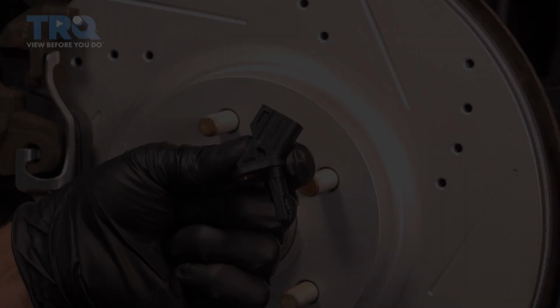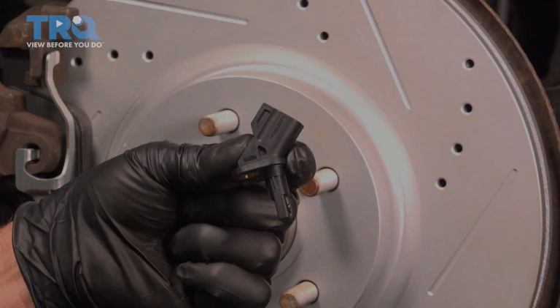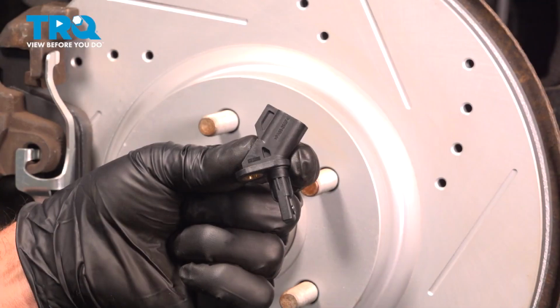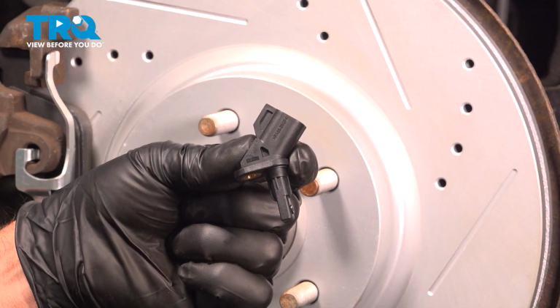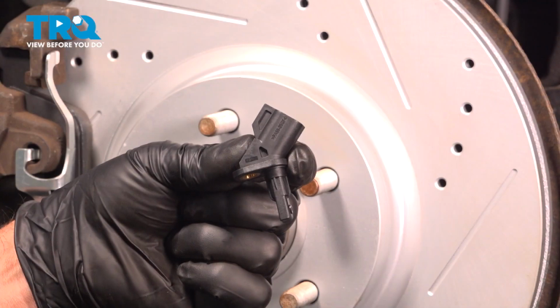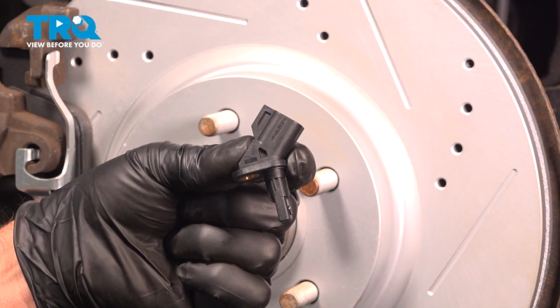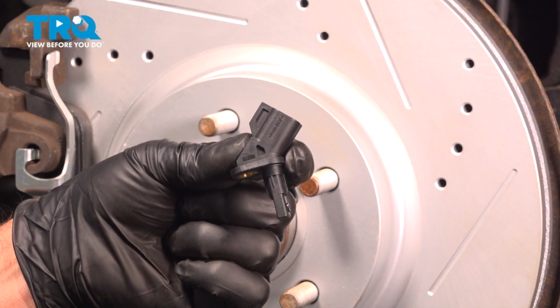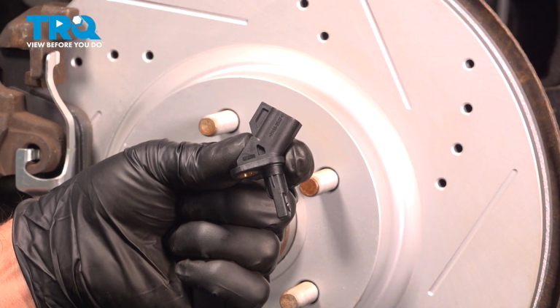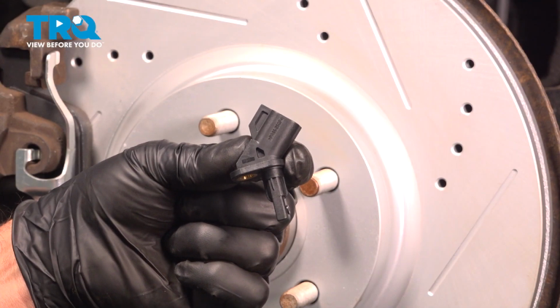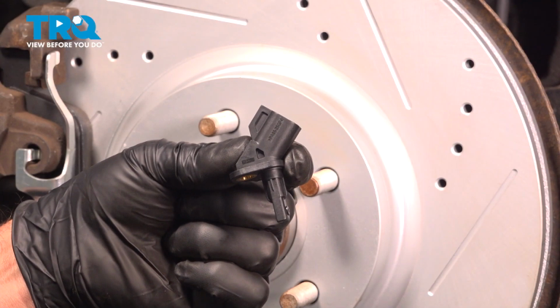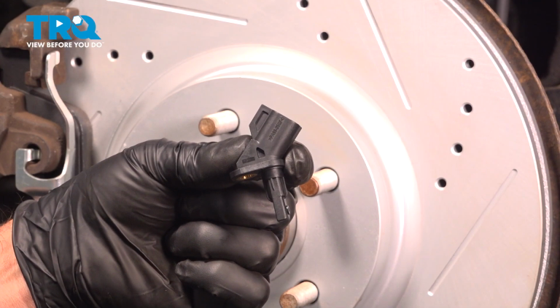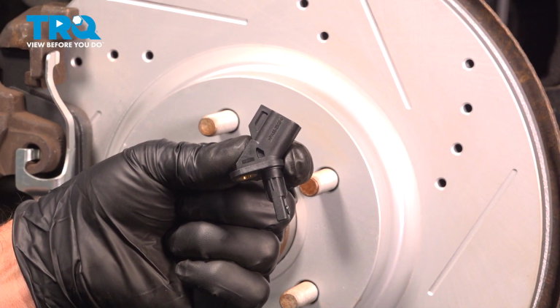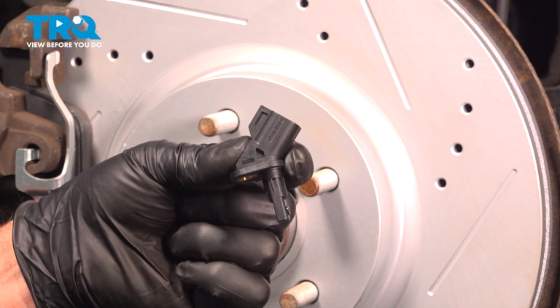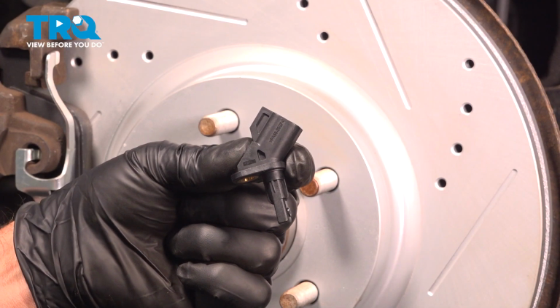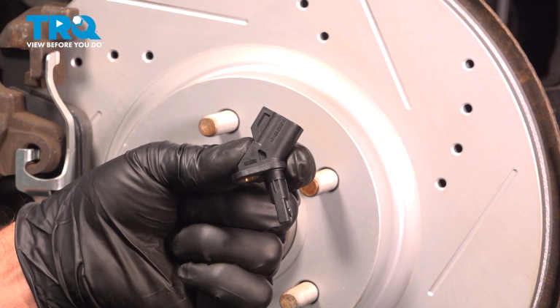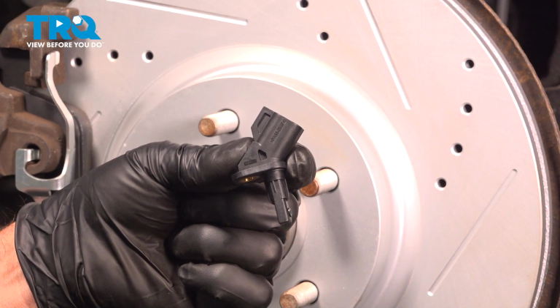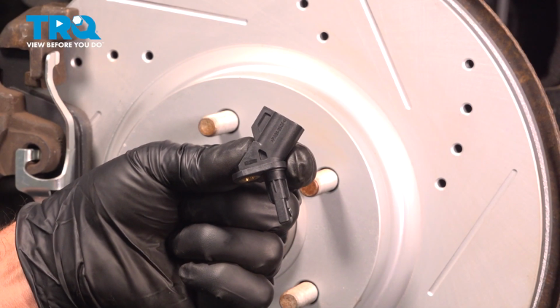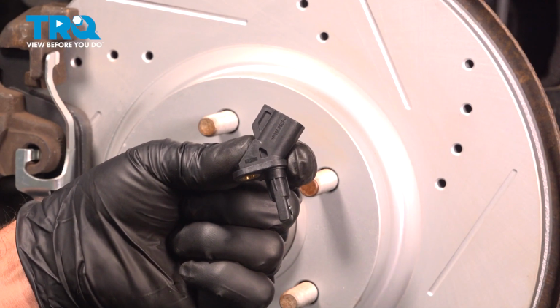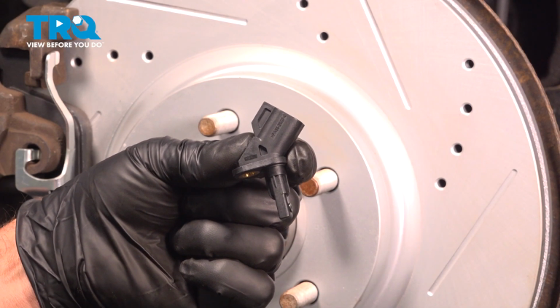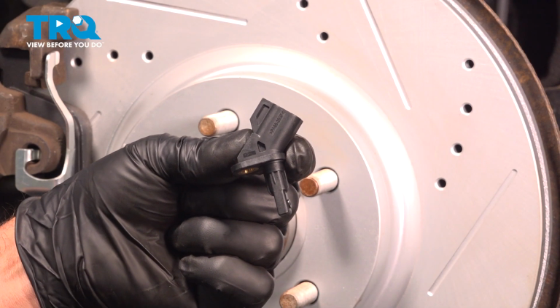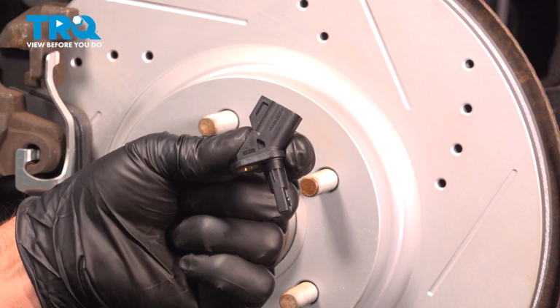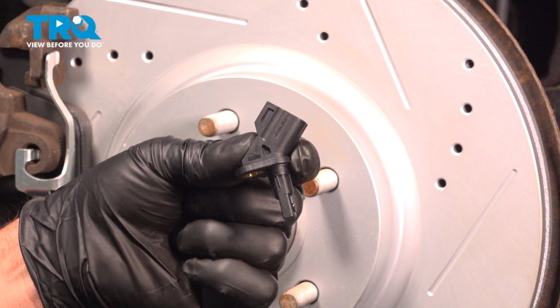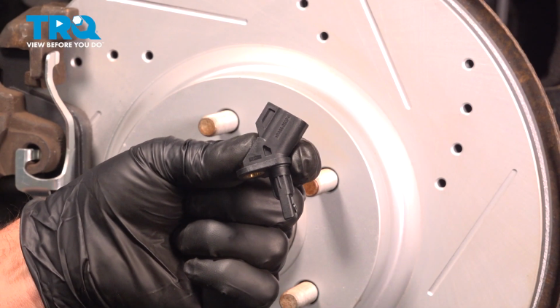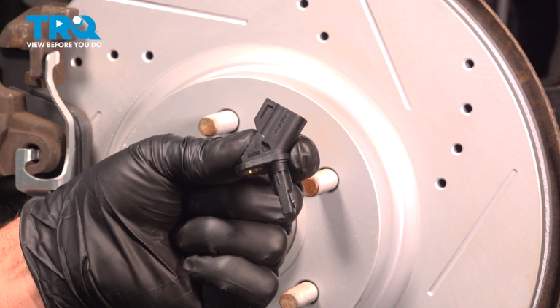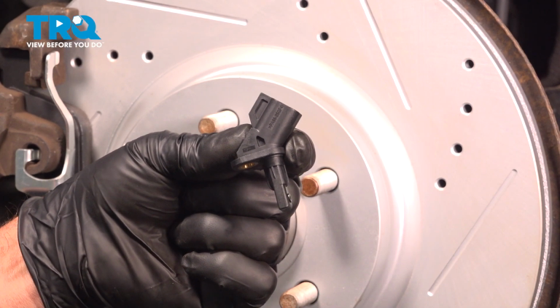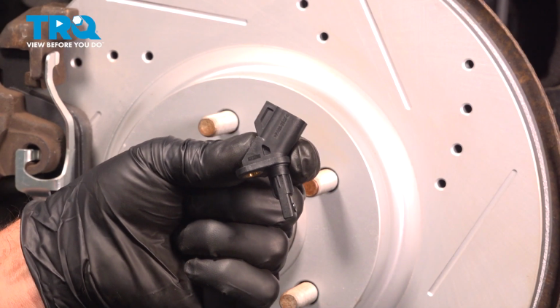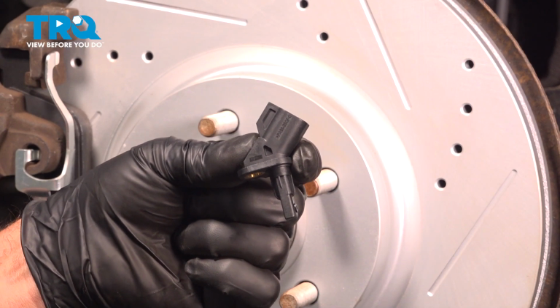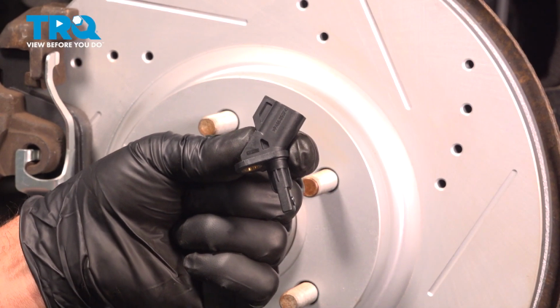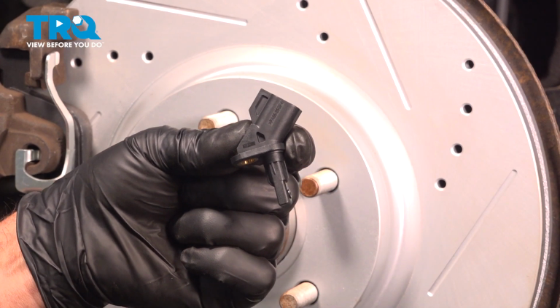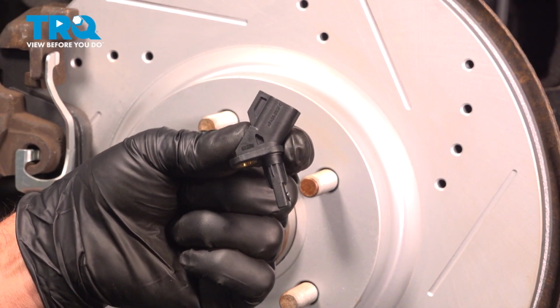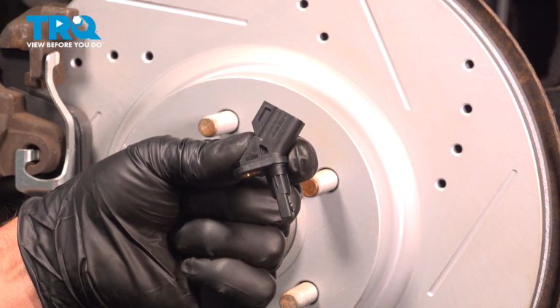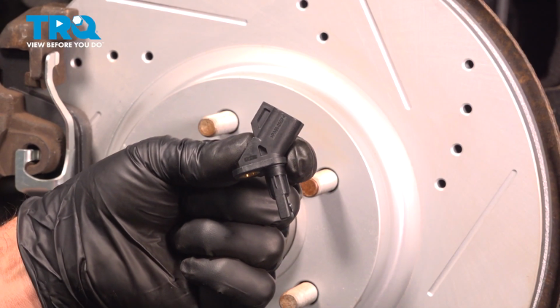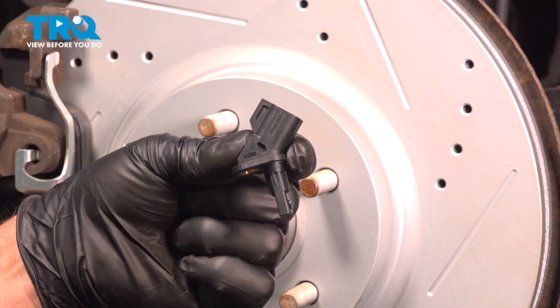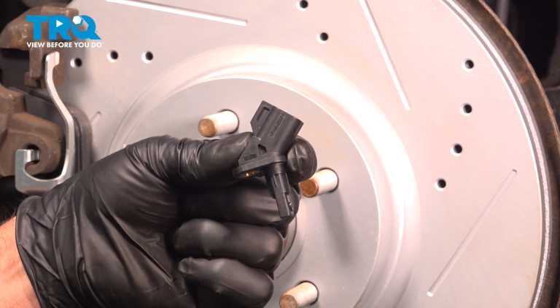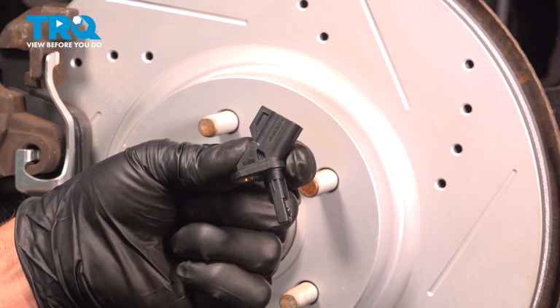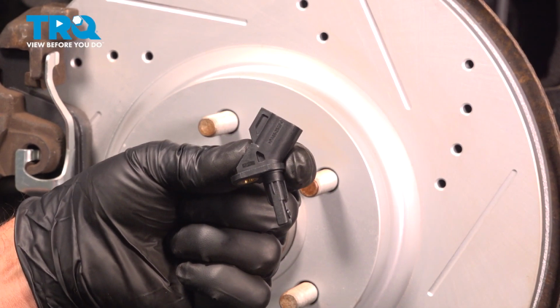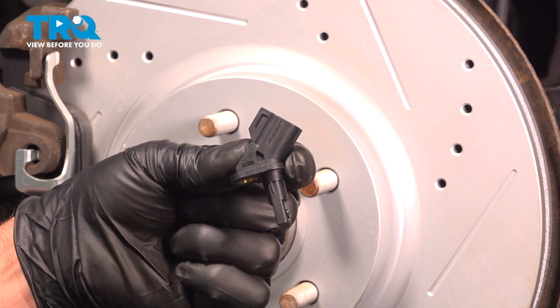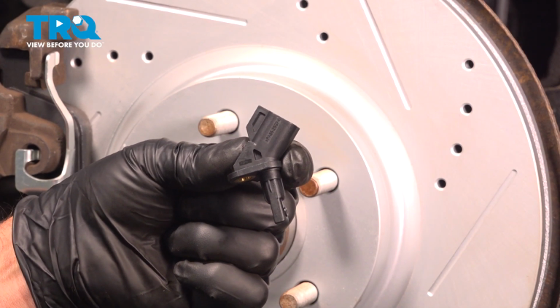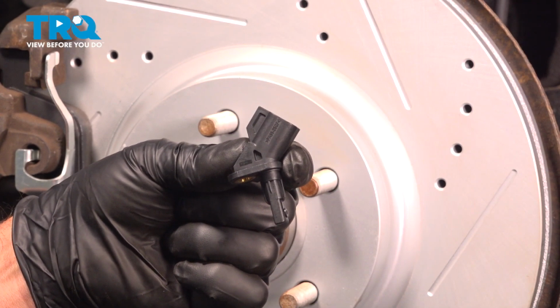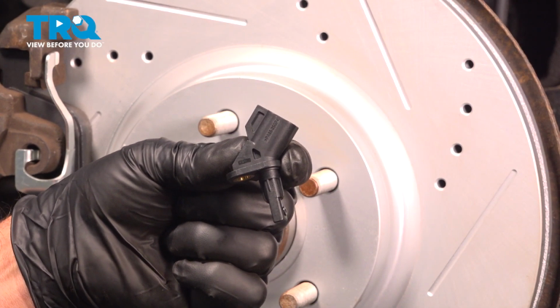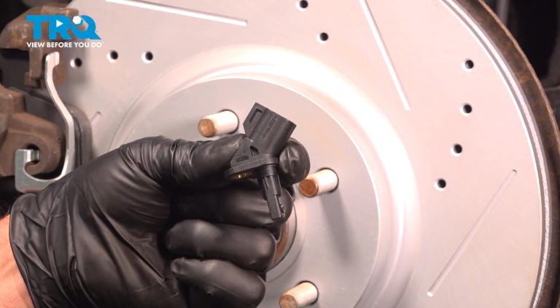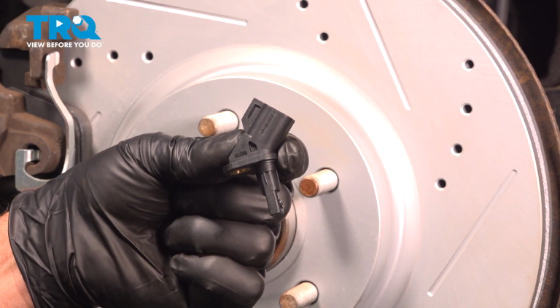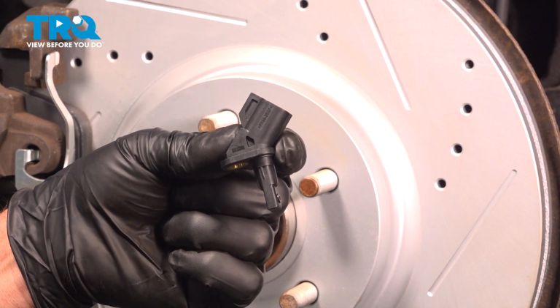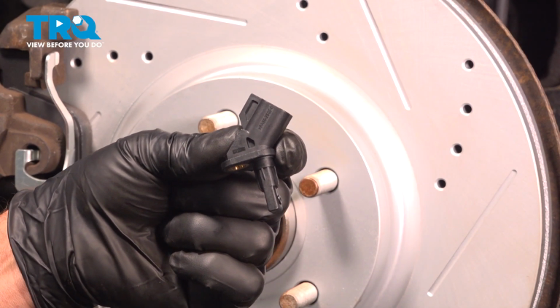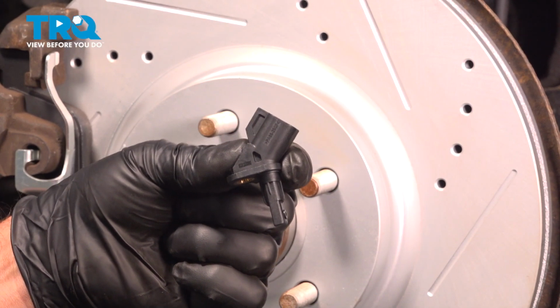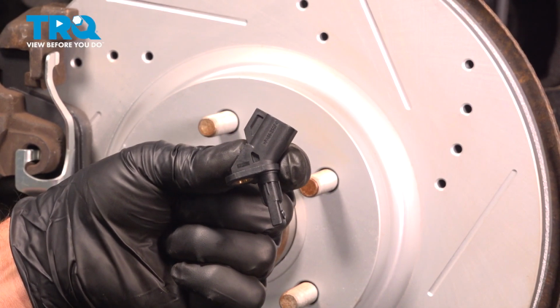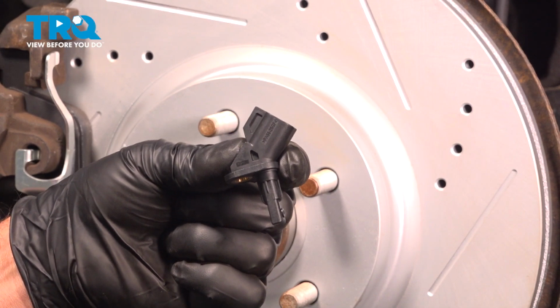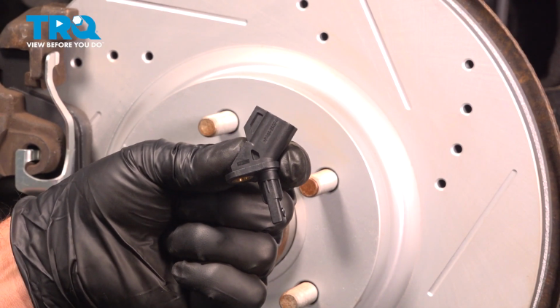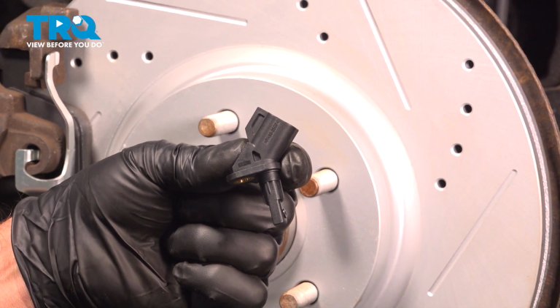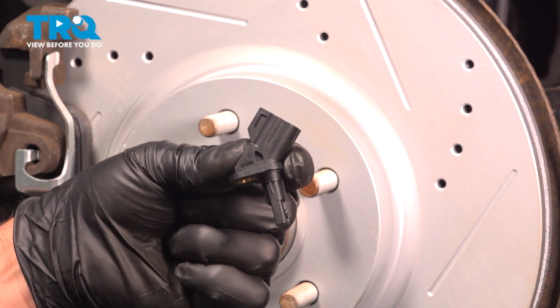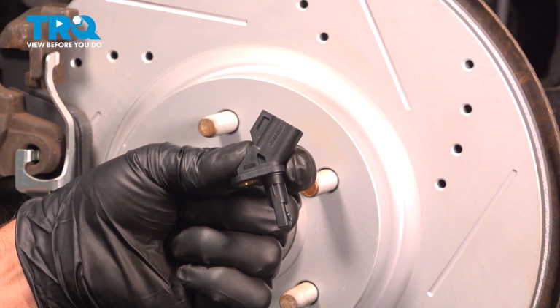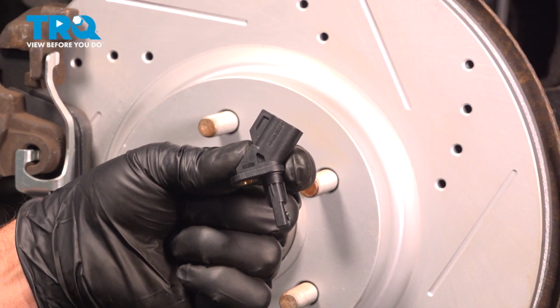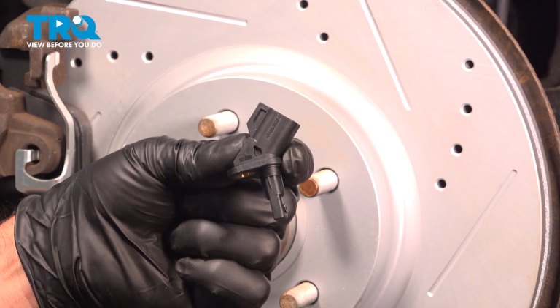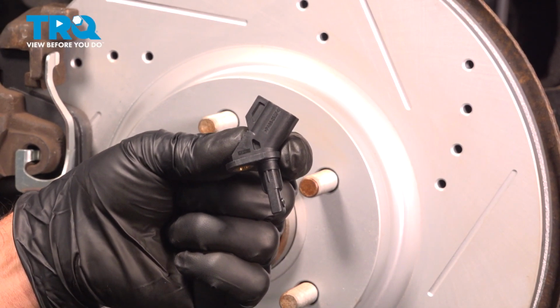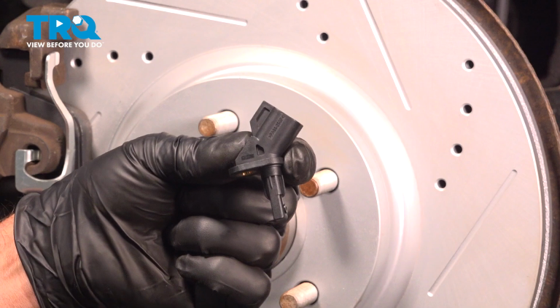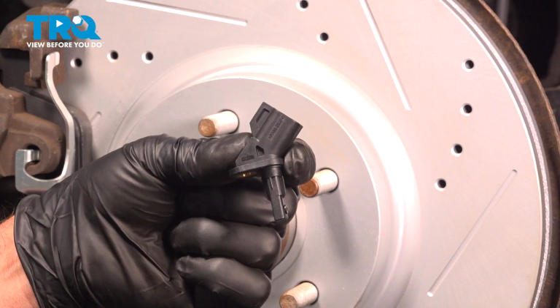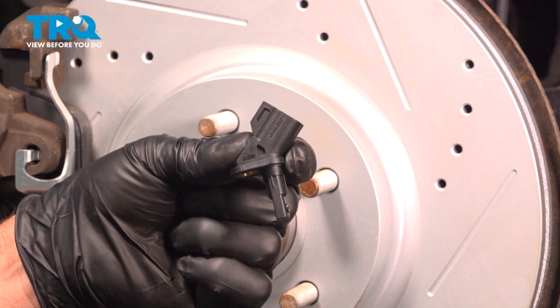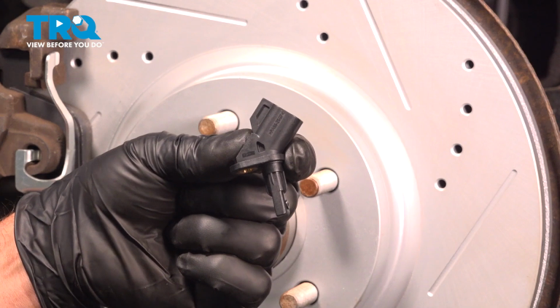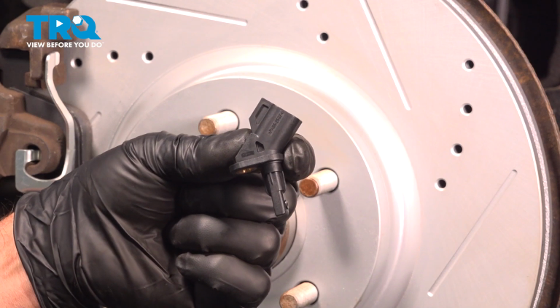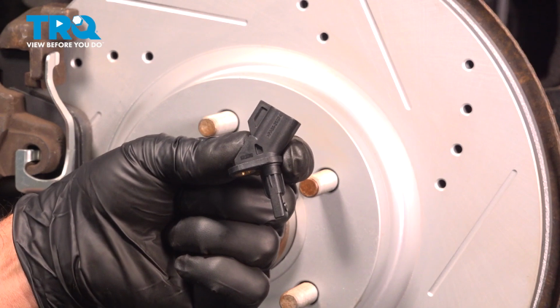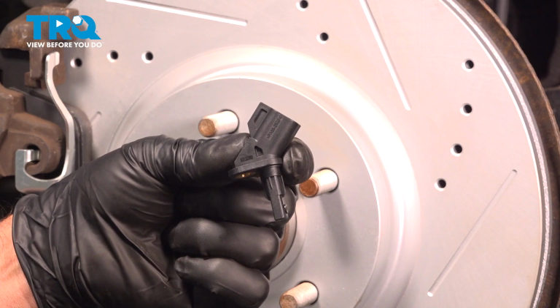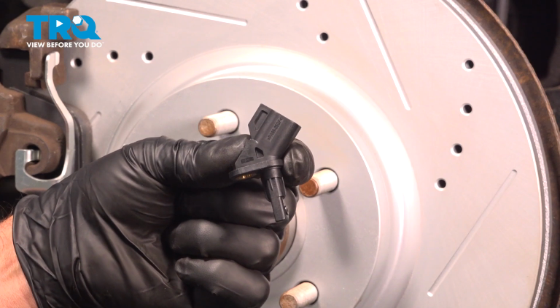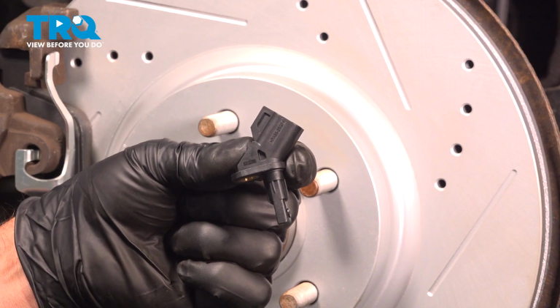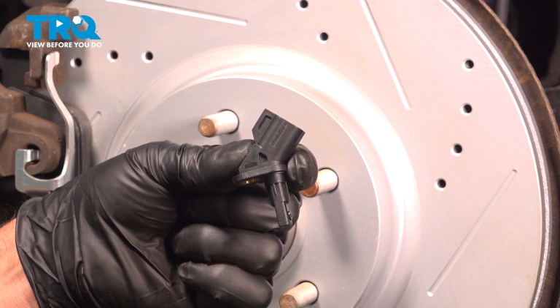In this video, I'm gonna show you how to replace the front ABS wheel speed sensor on this Ford Escape. Let's get into it.